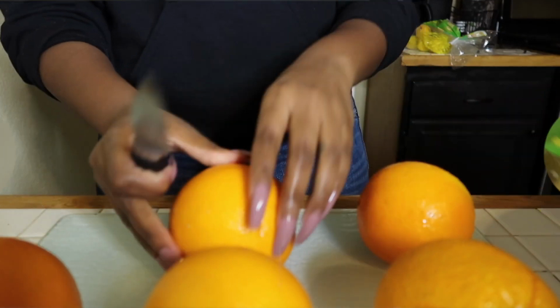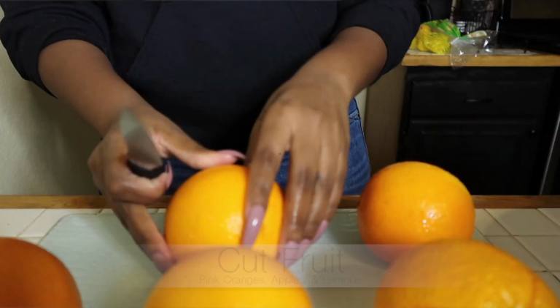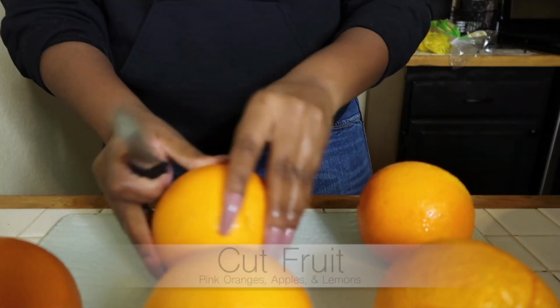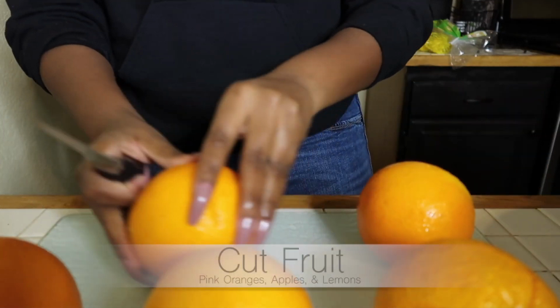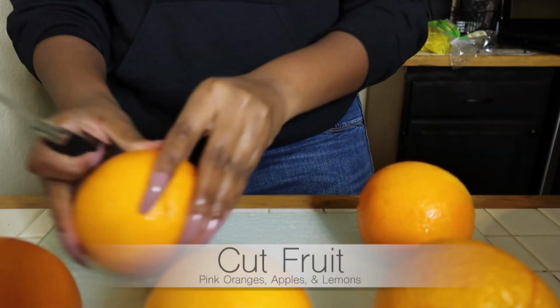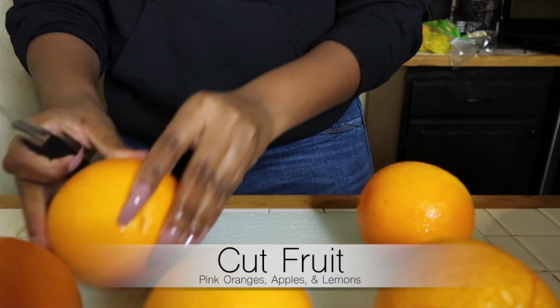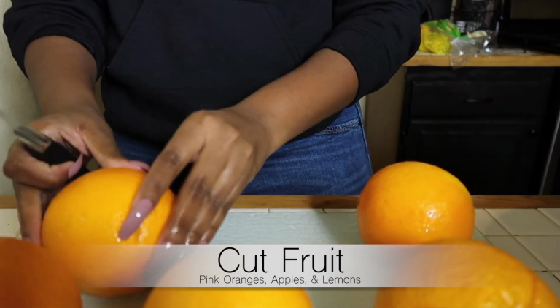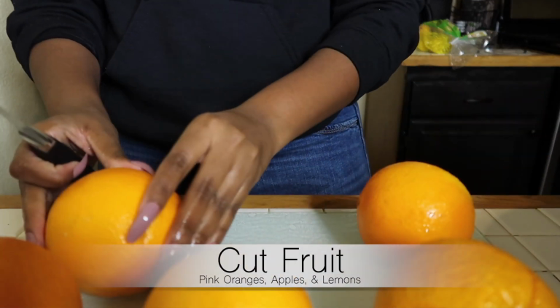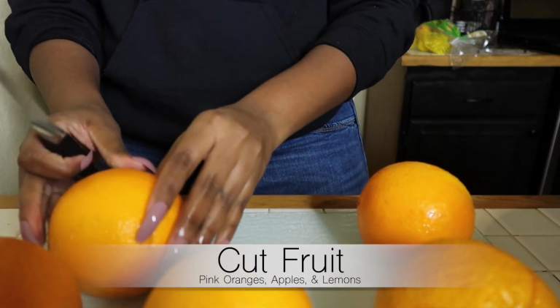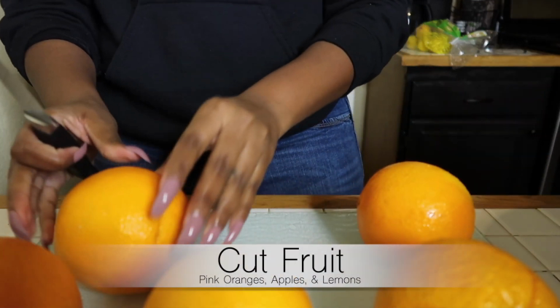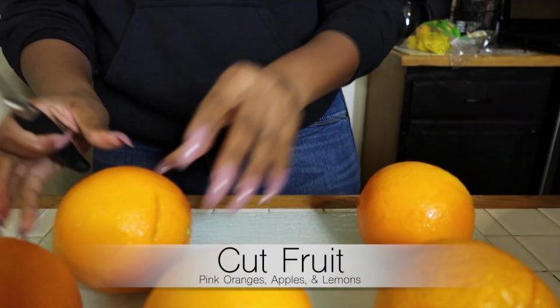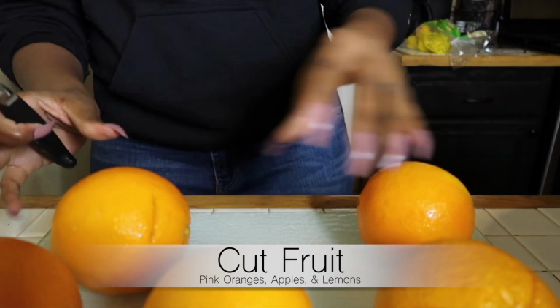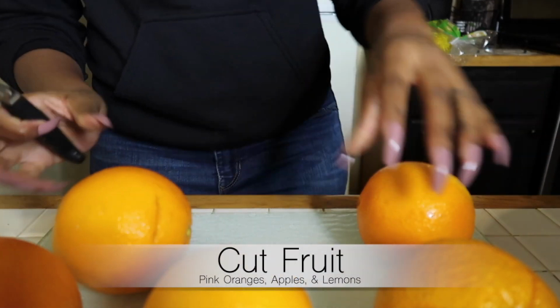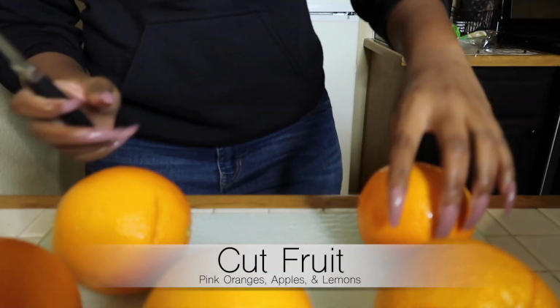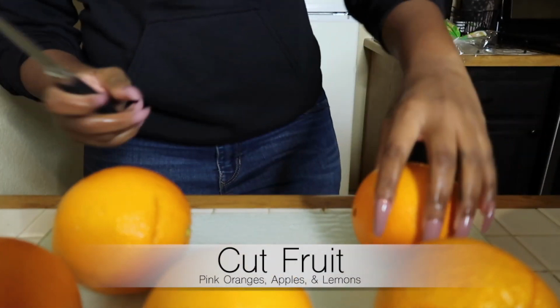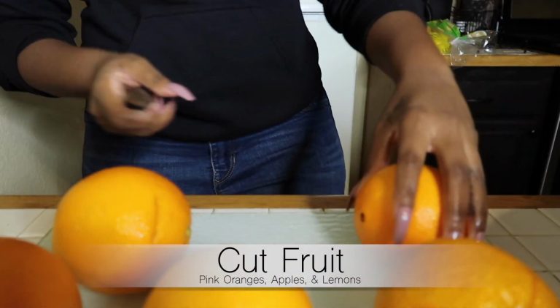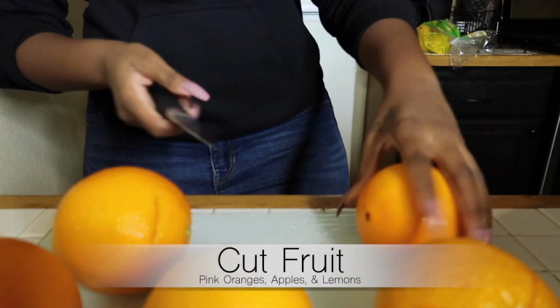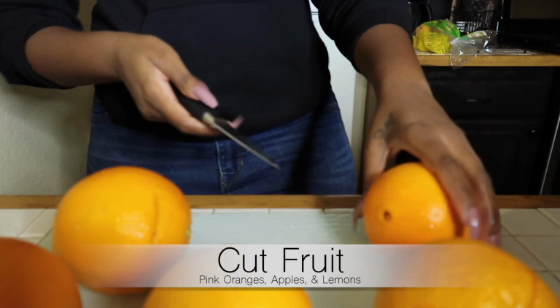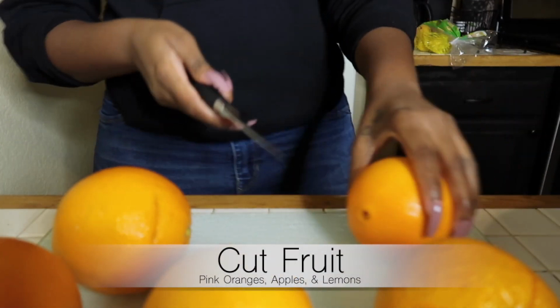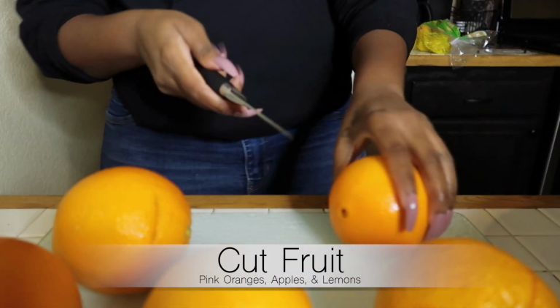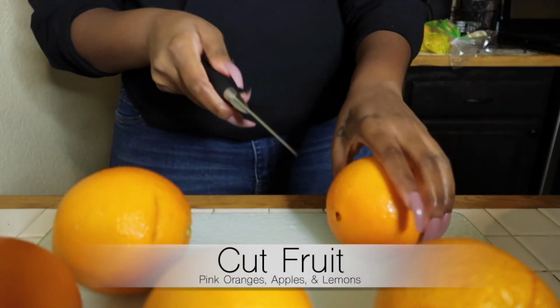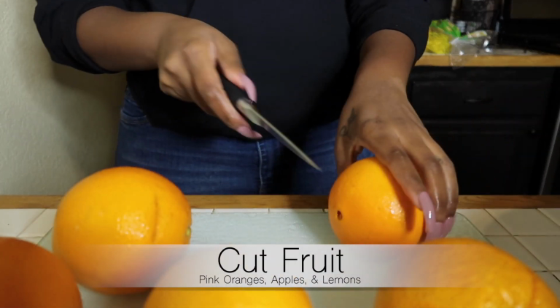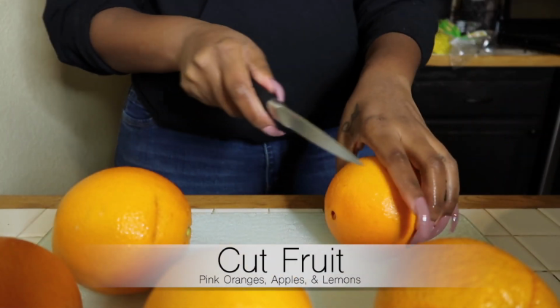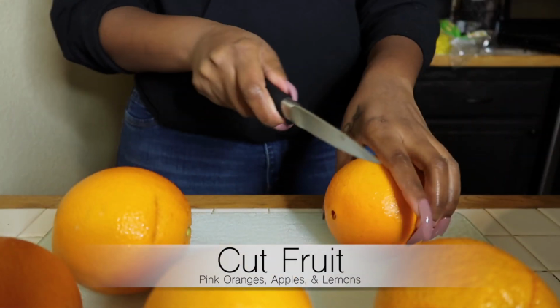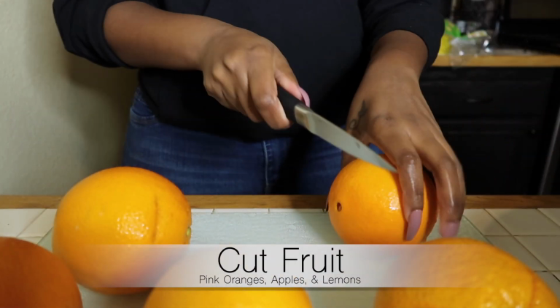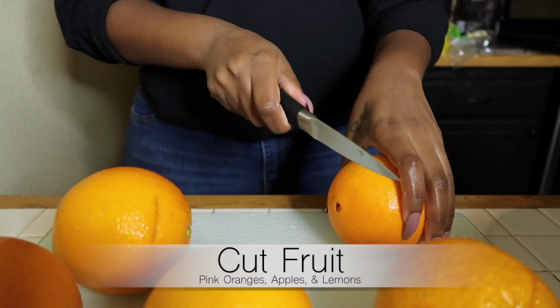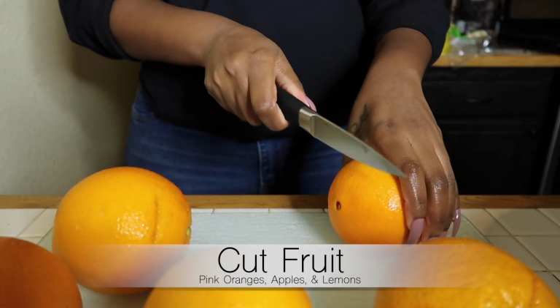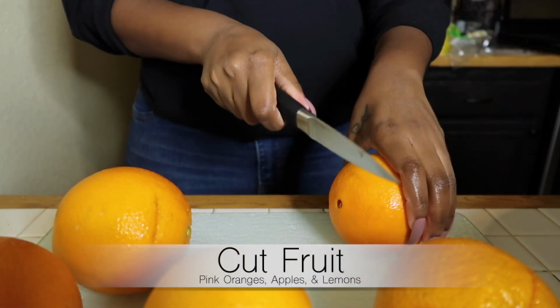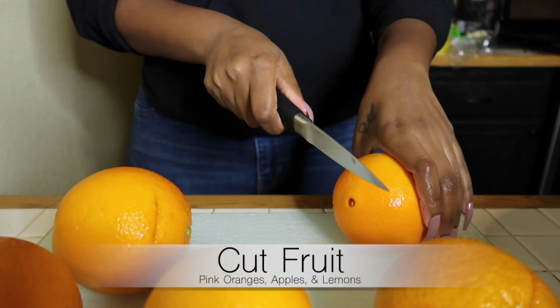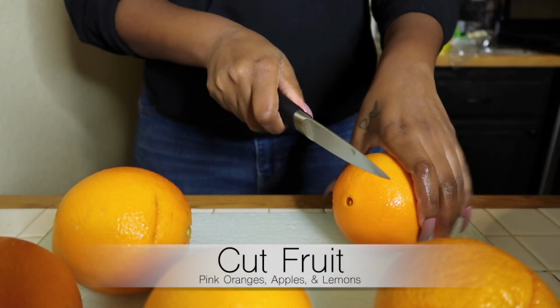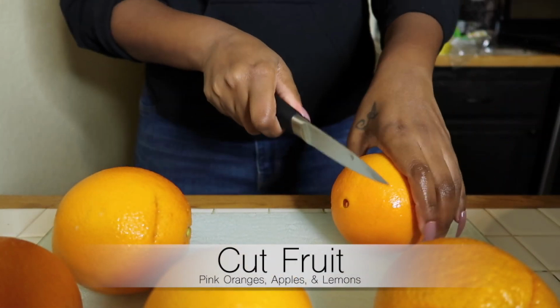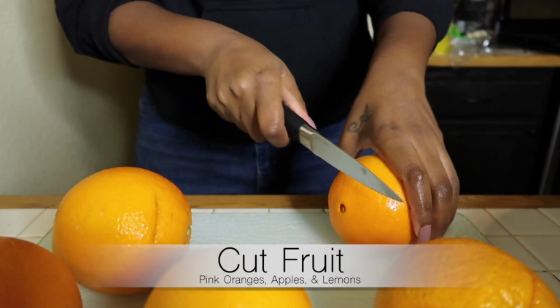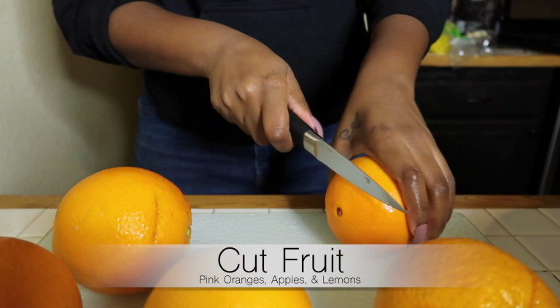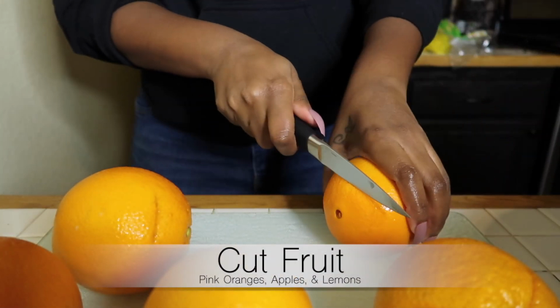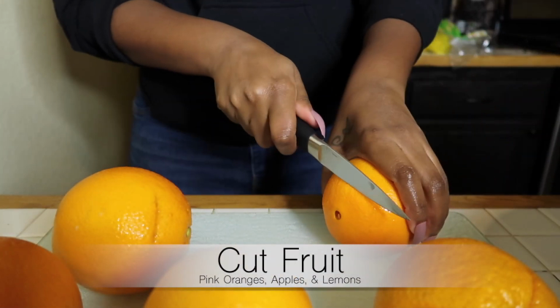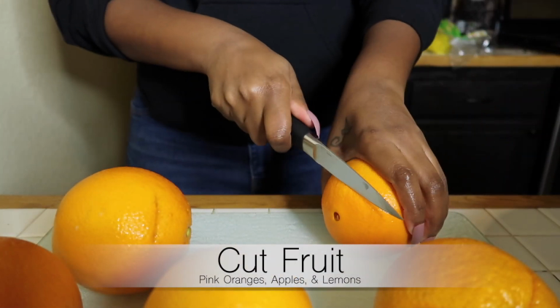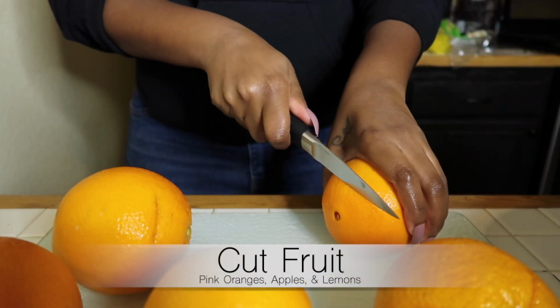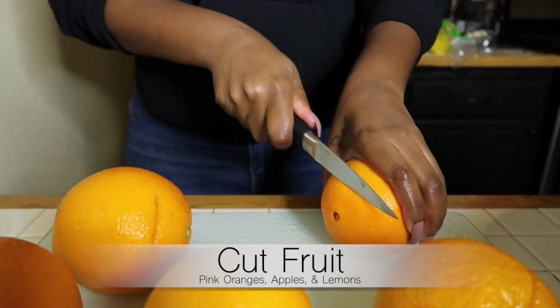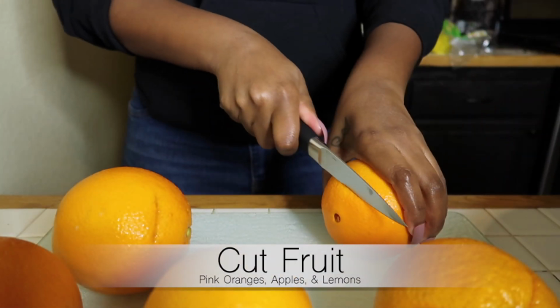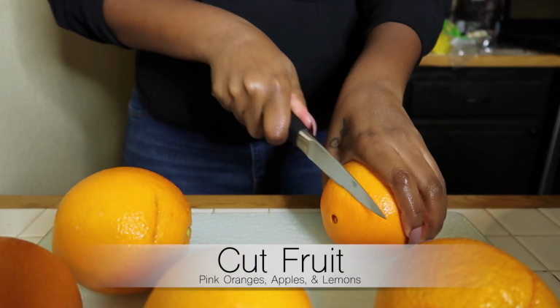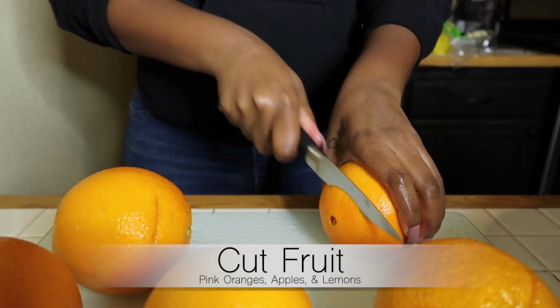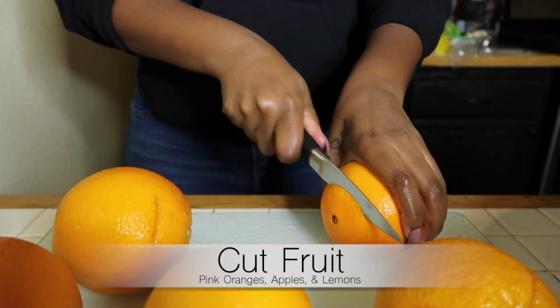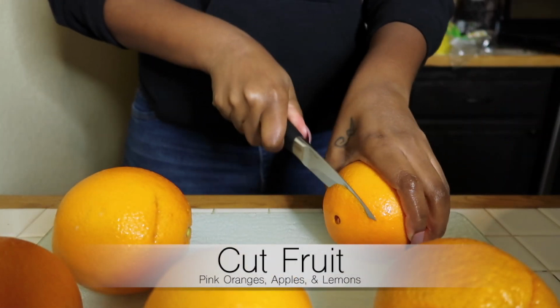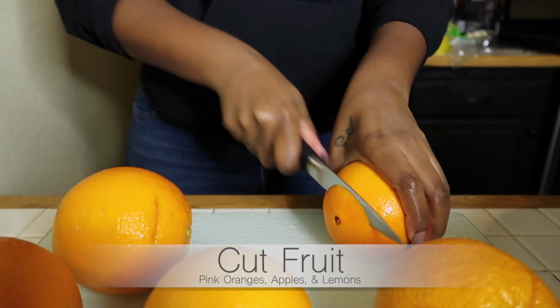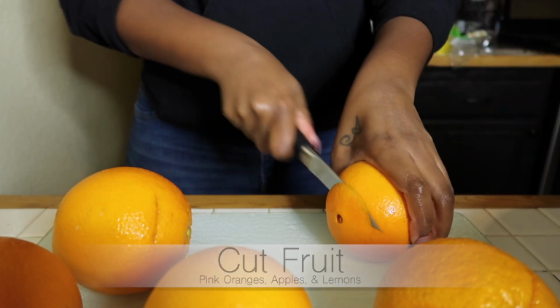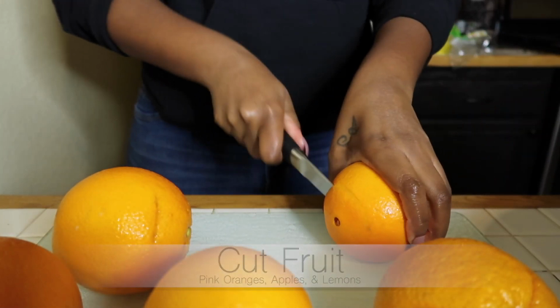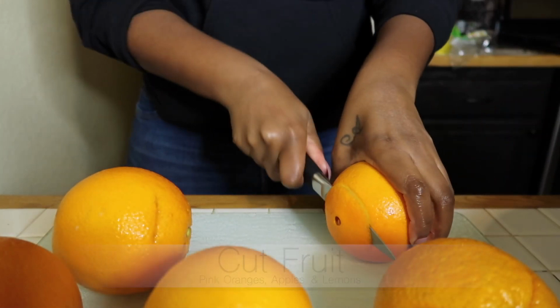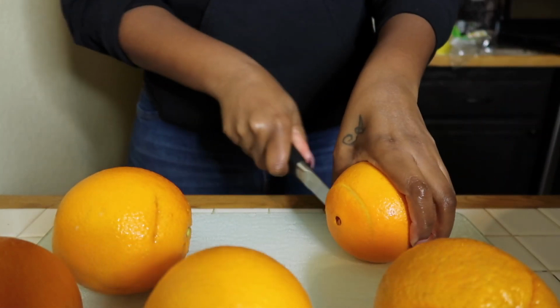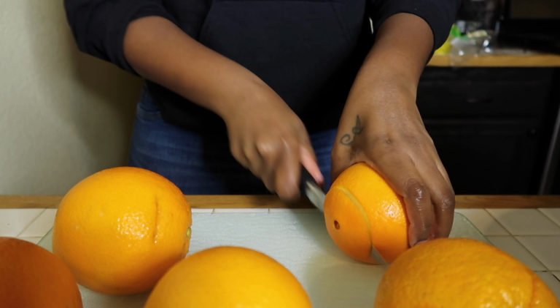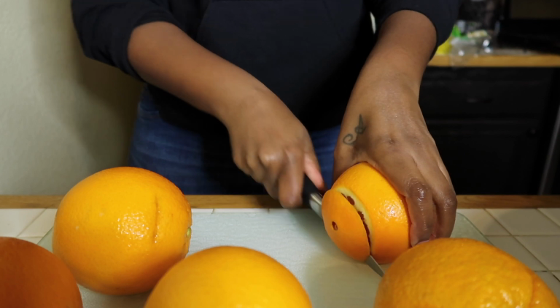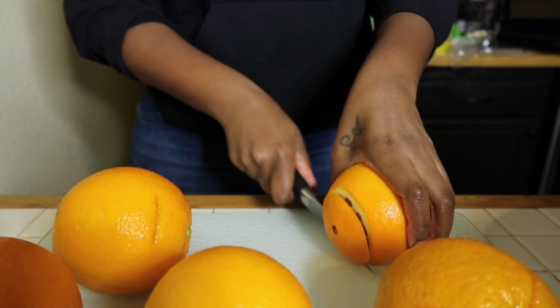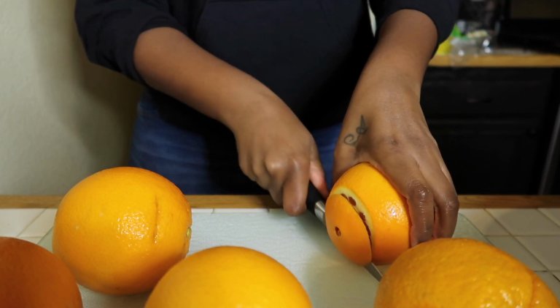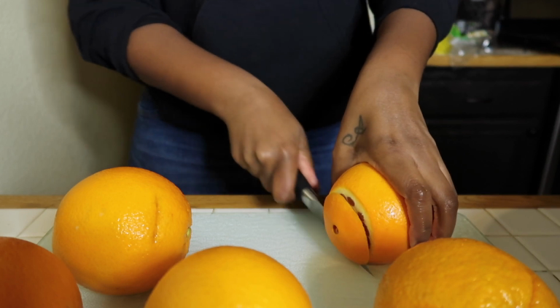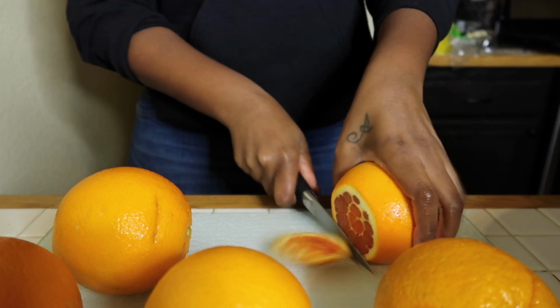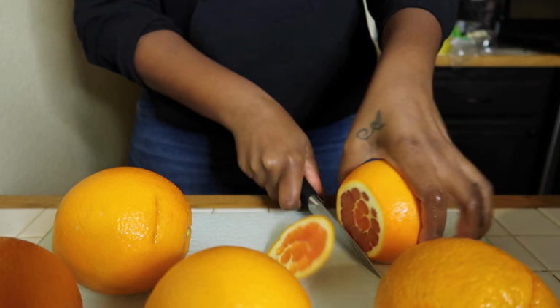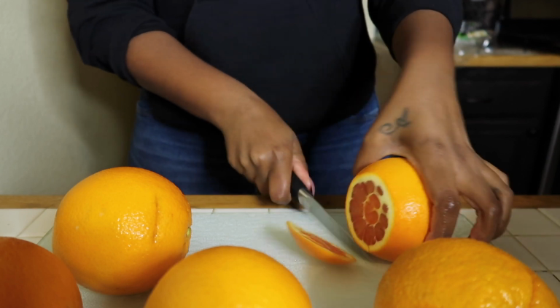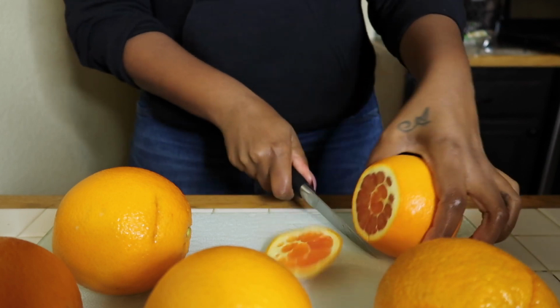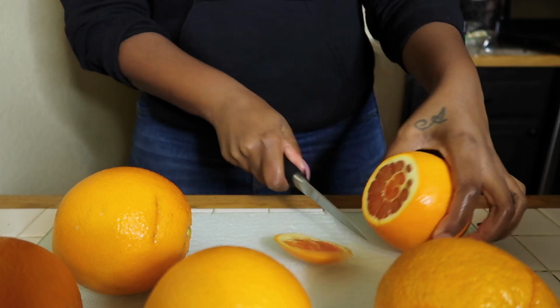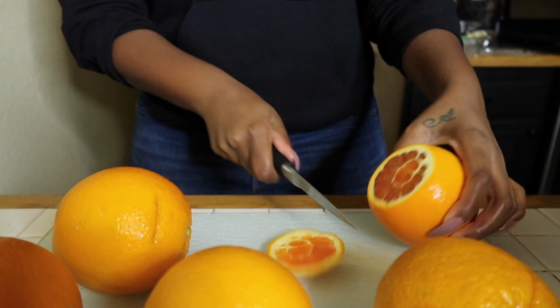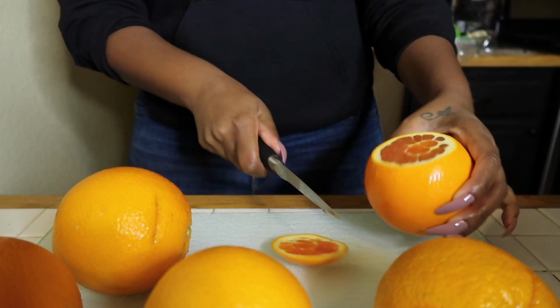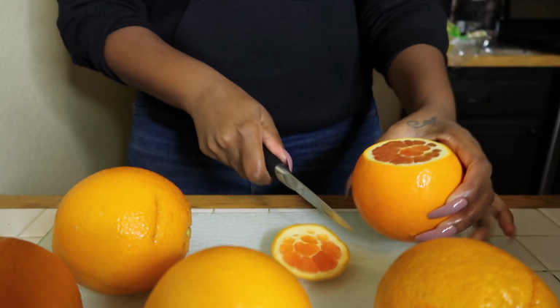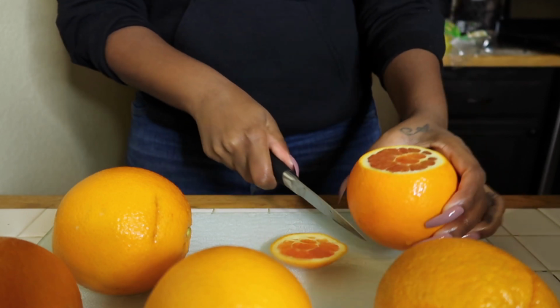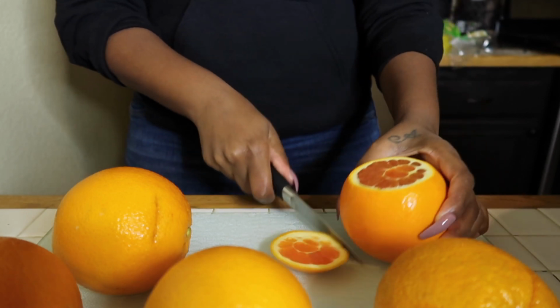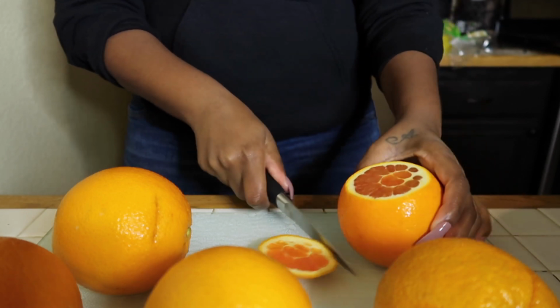So the first thing I'm going to do is cut up all of my fruit. I decided to use pink oranges, green apples, and lemons.